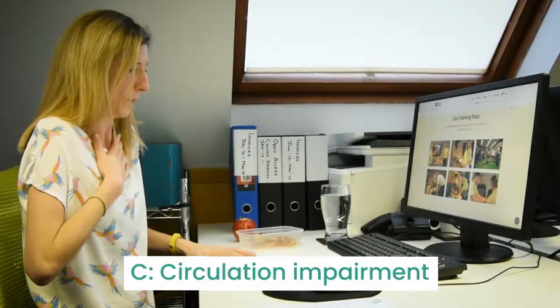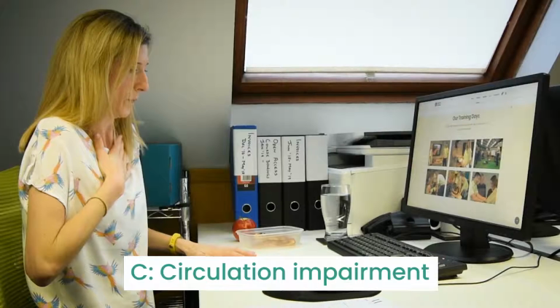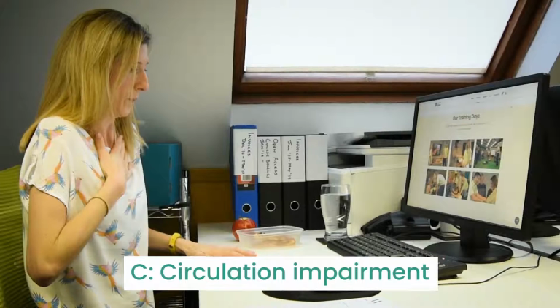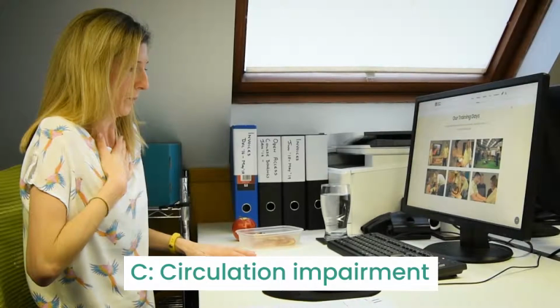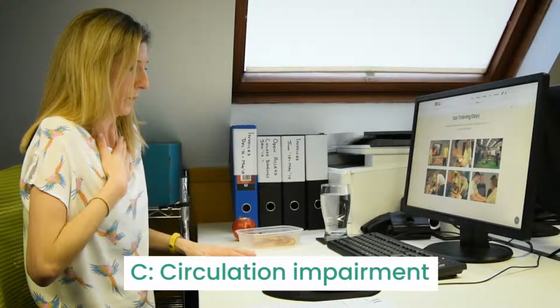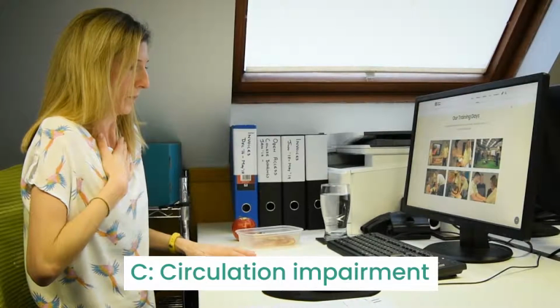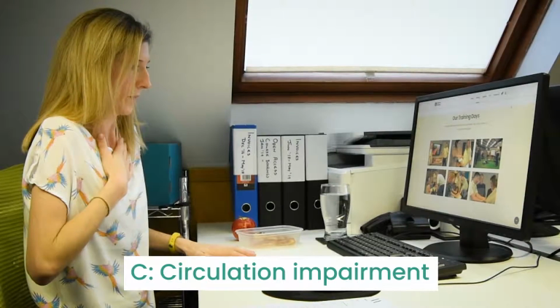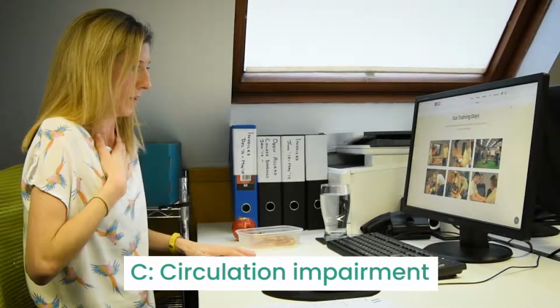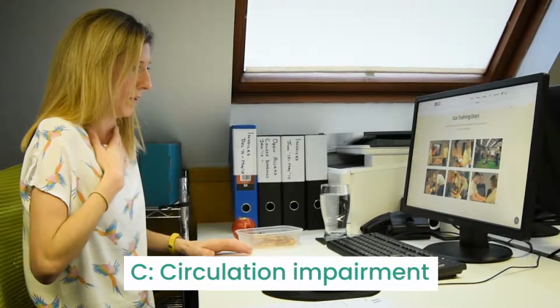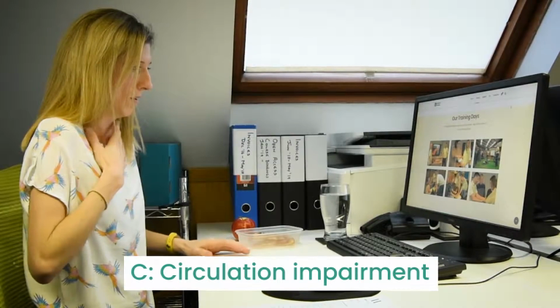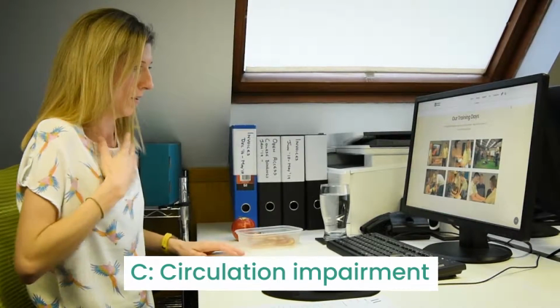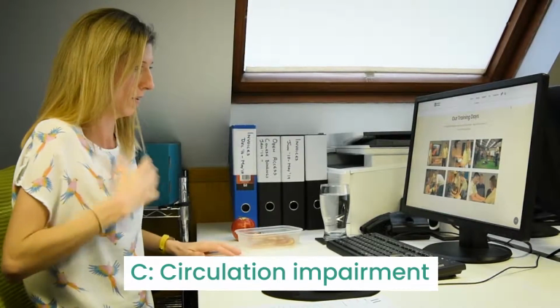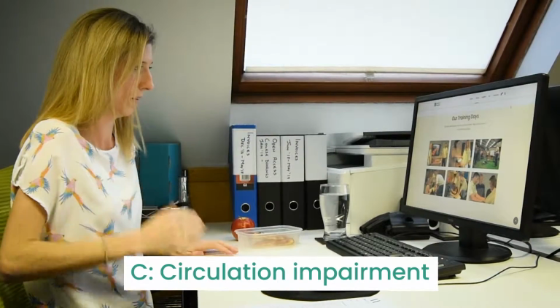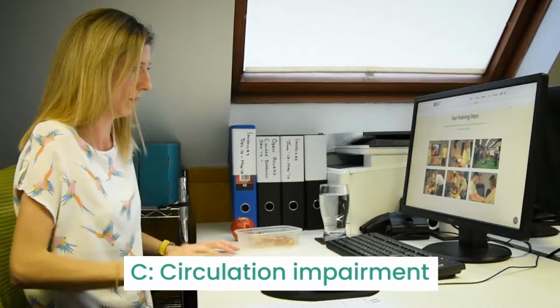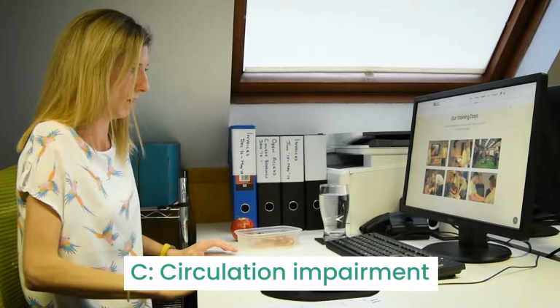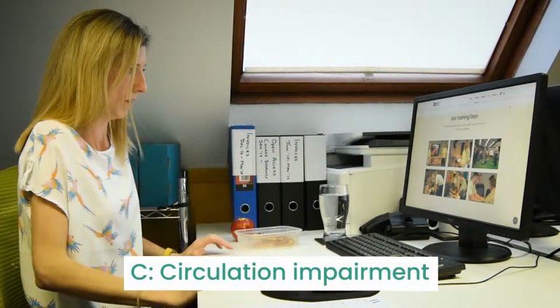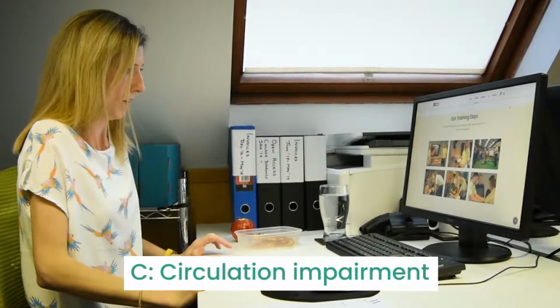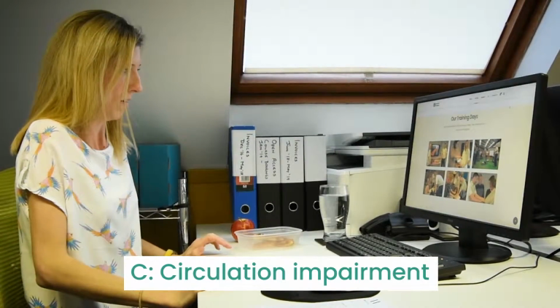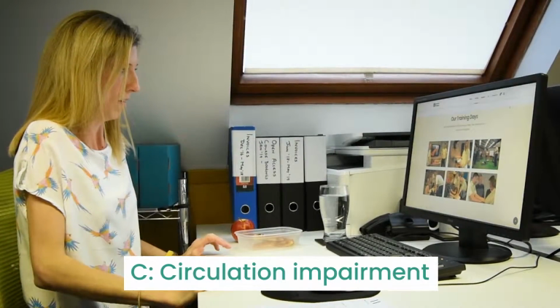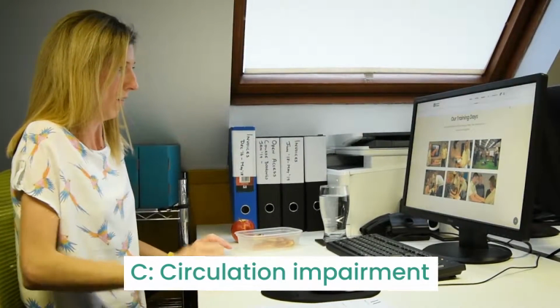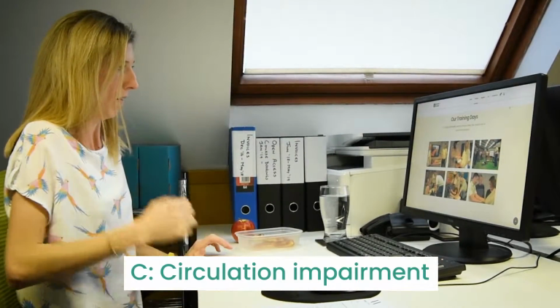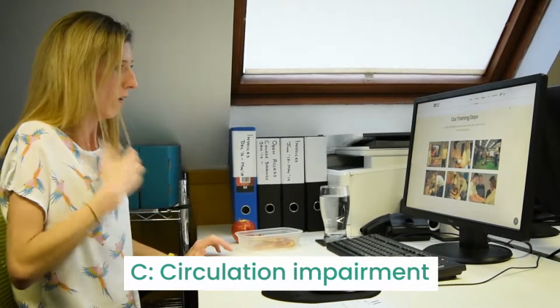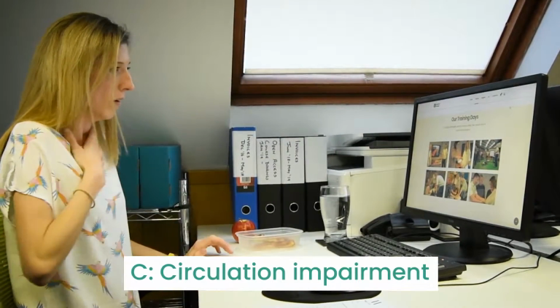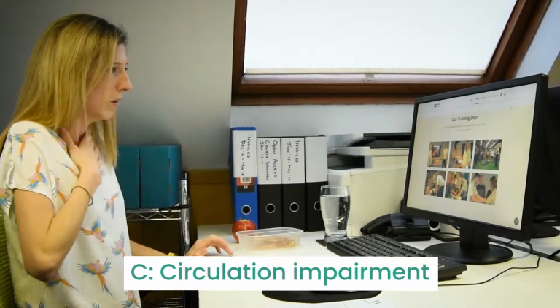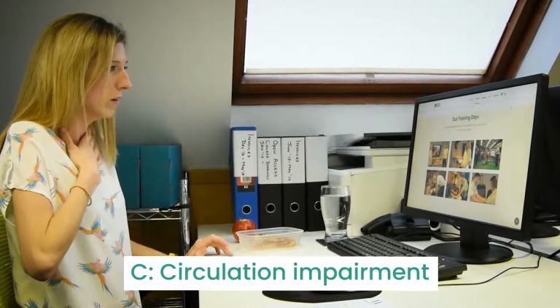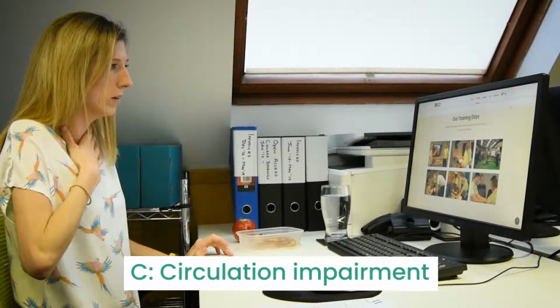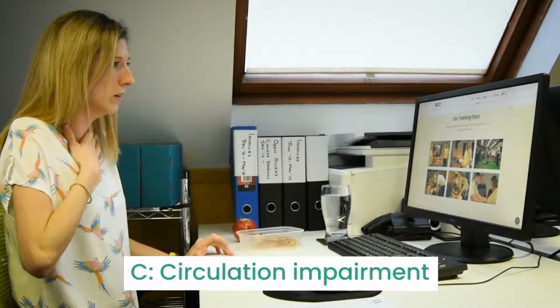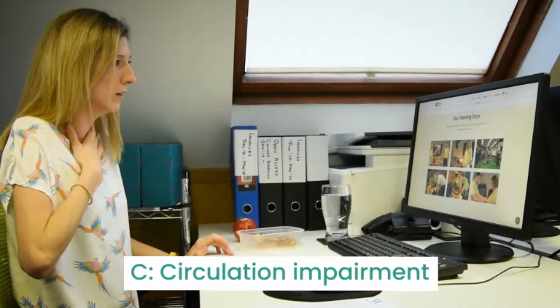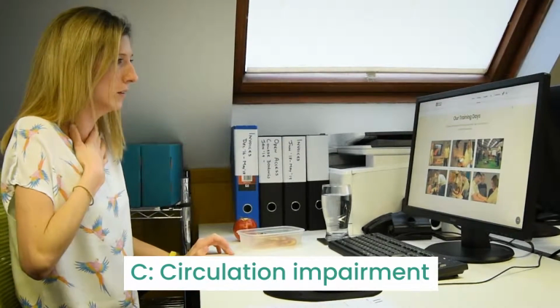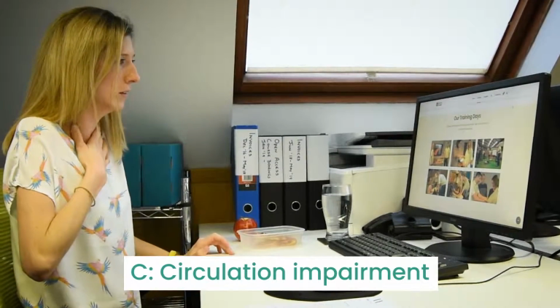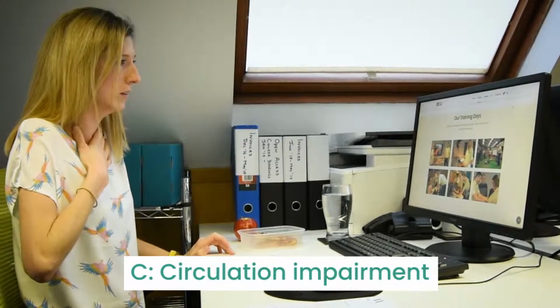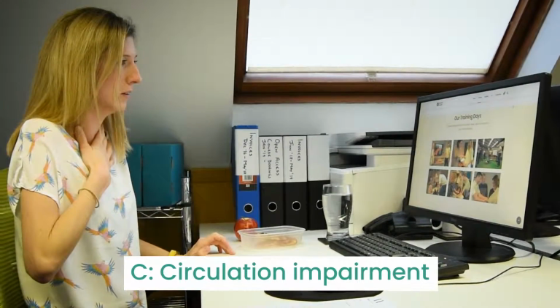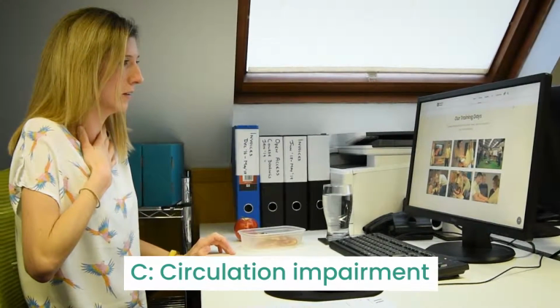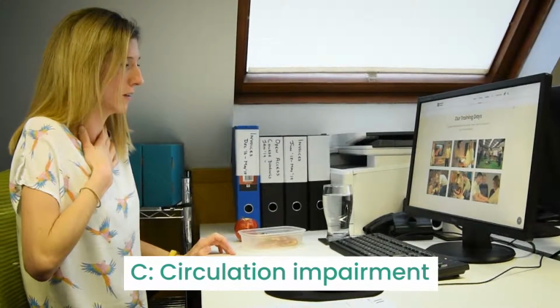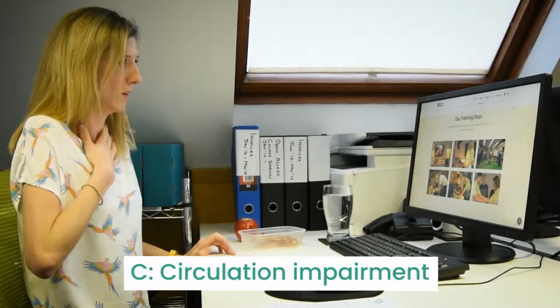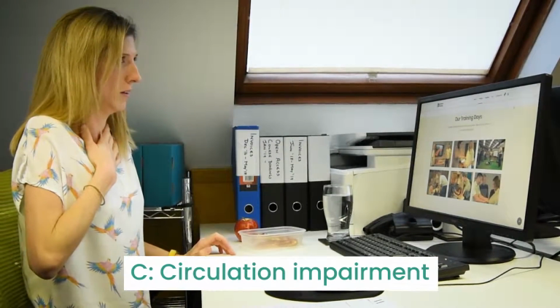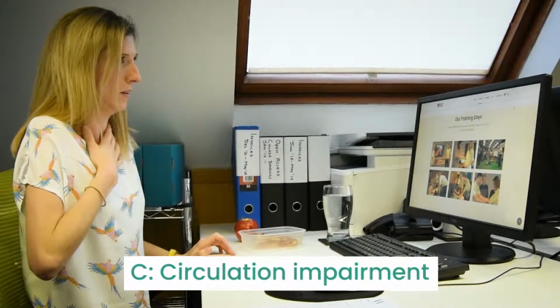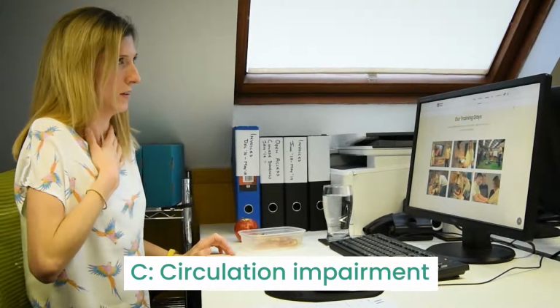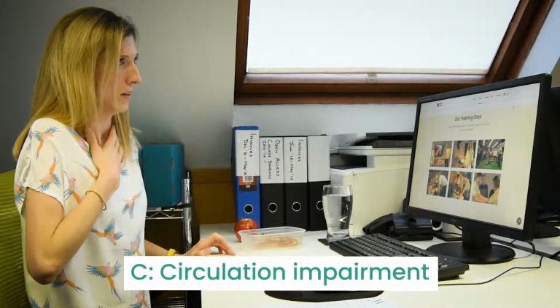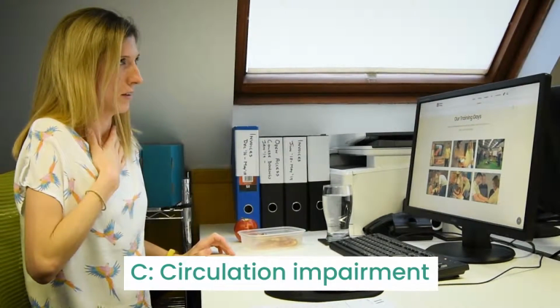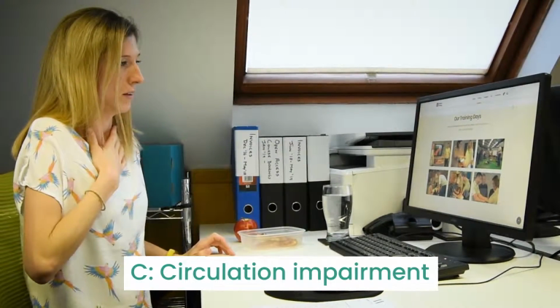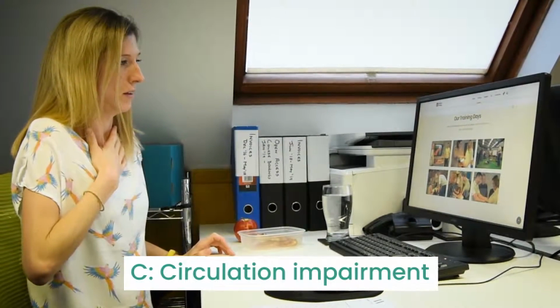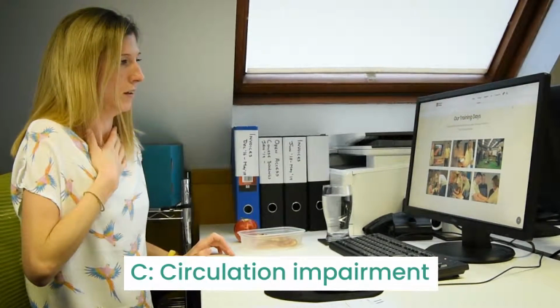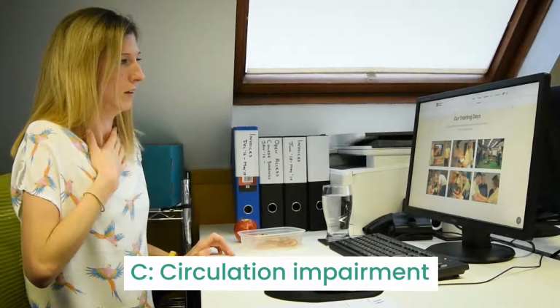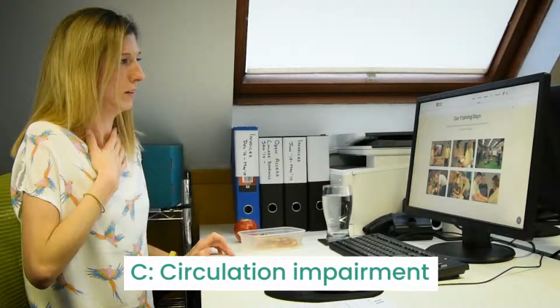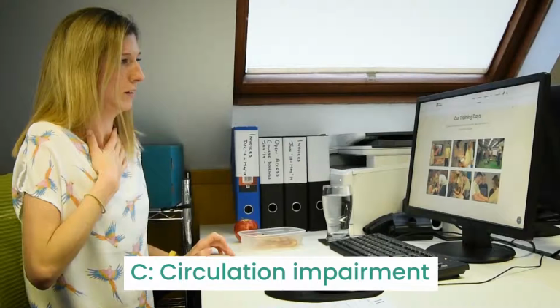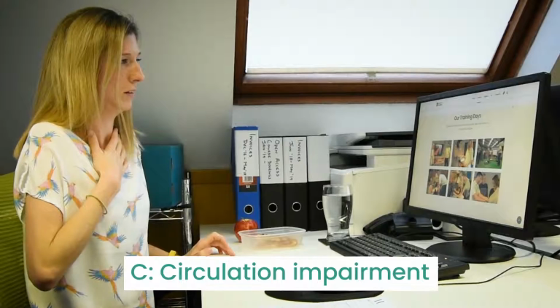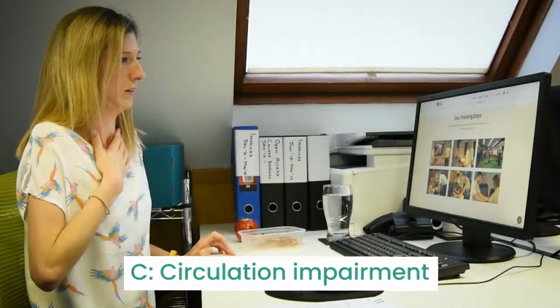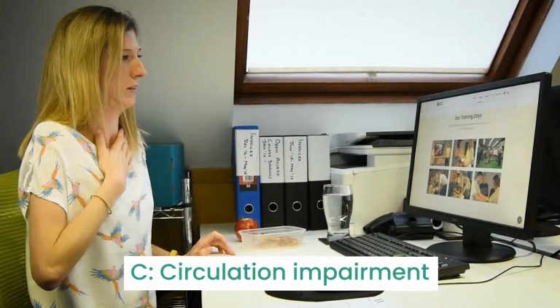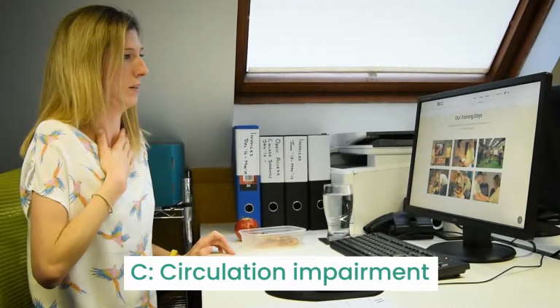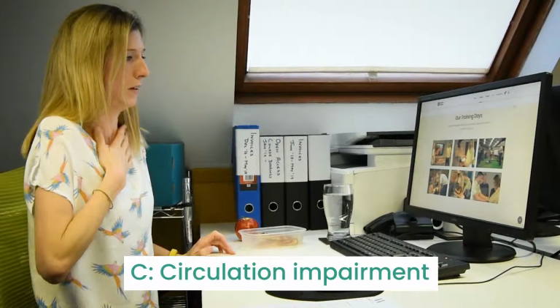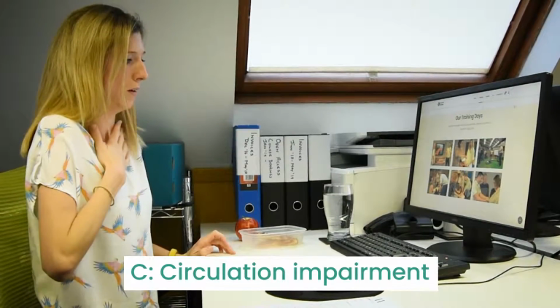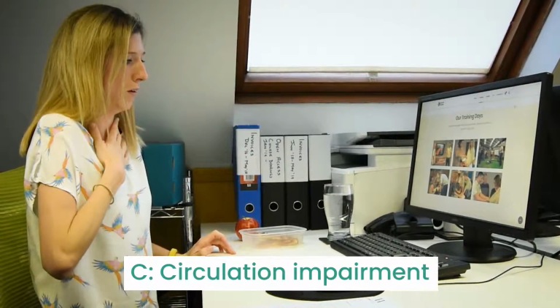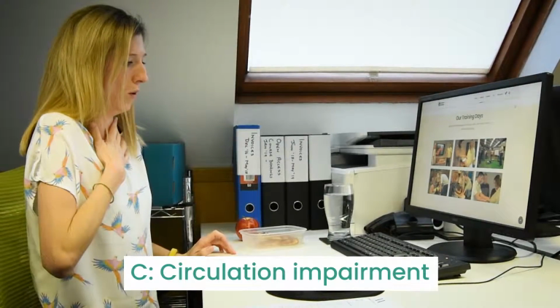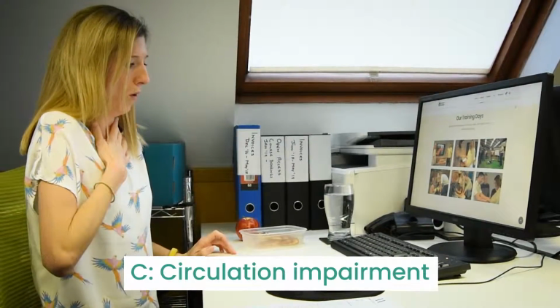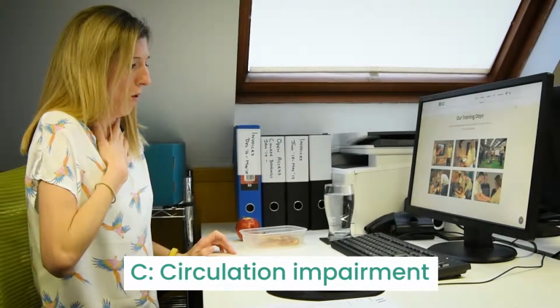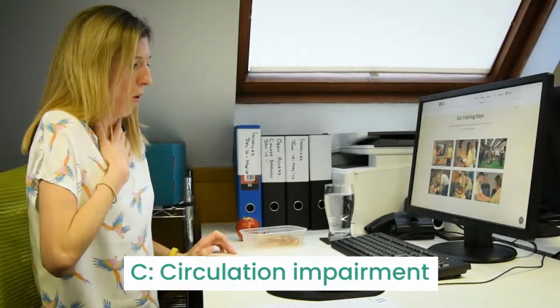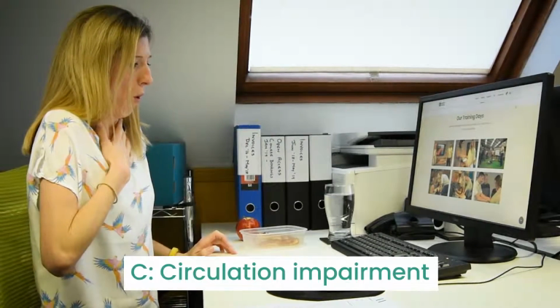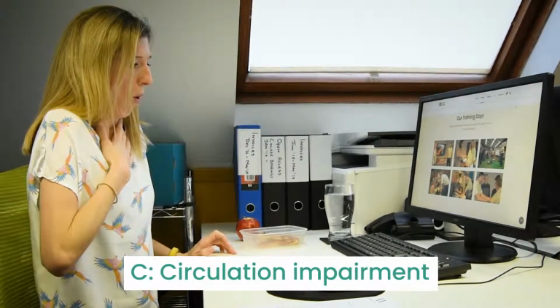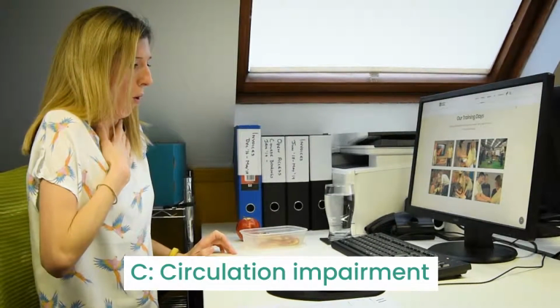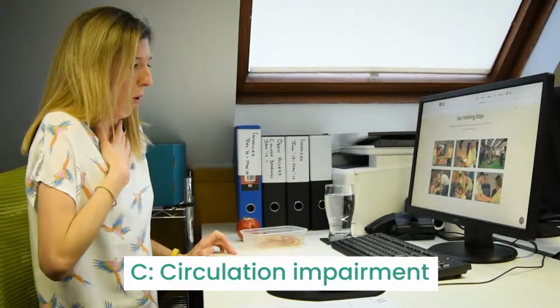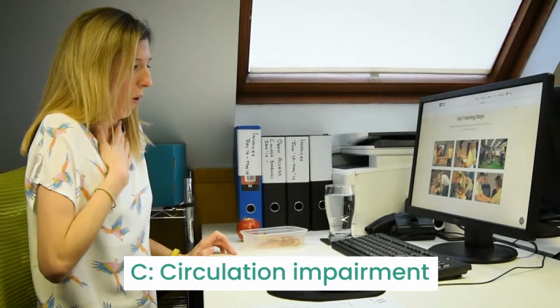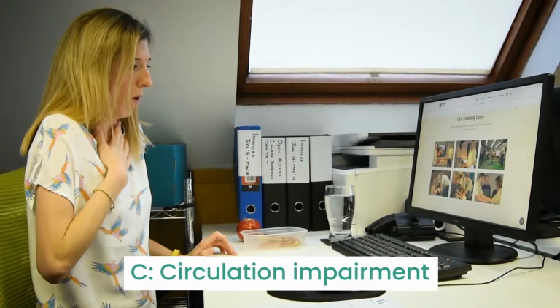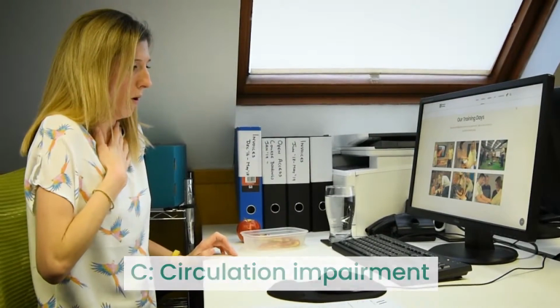C: circulation impairment. The person could have pale or clammy skin, a rapid weak pulse, and they might feel faint or dizzy.